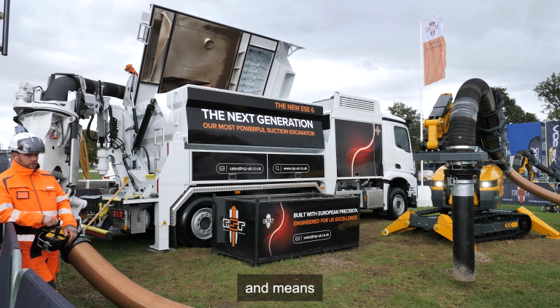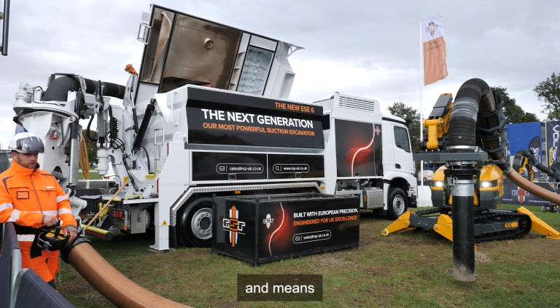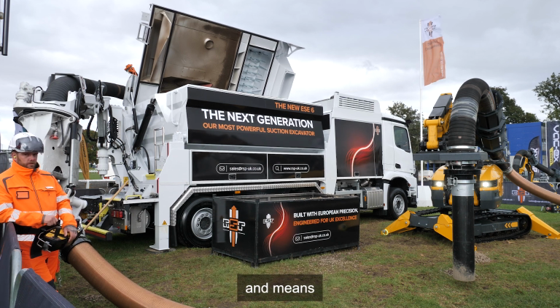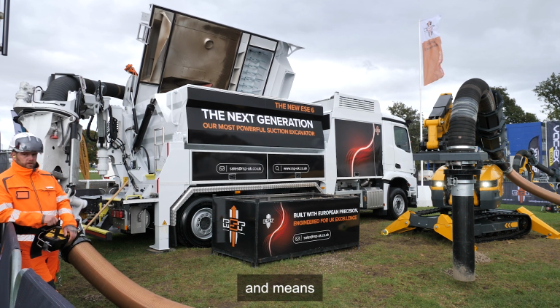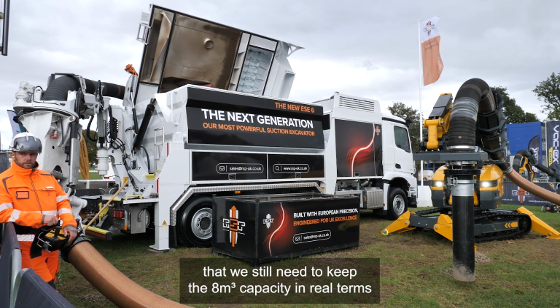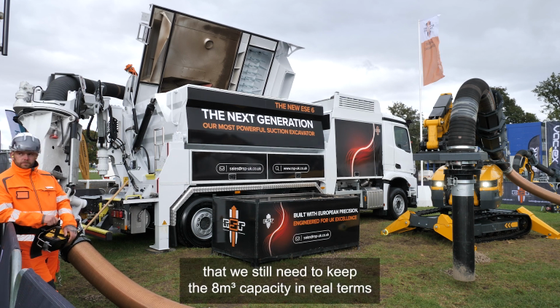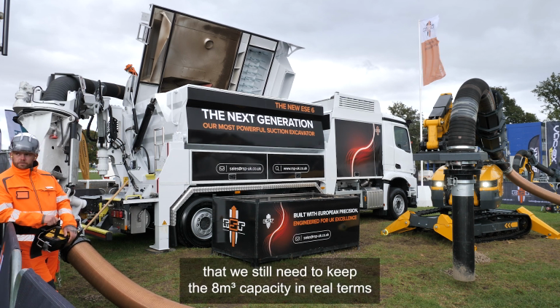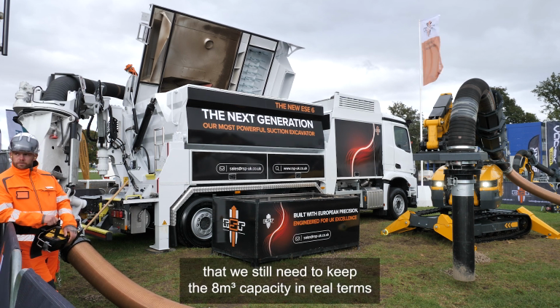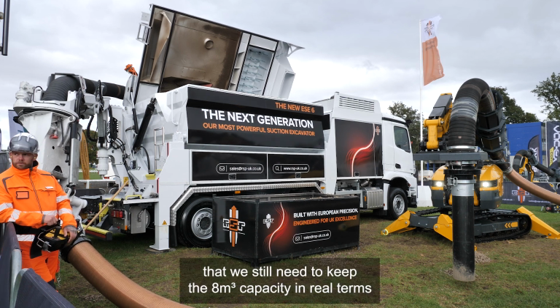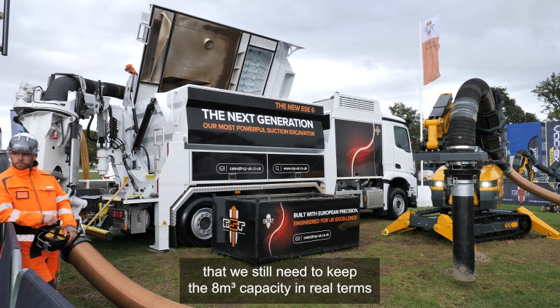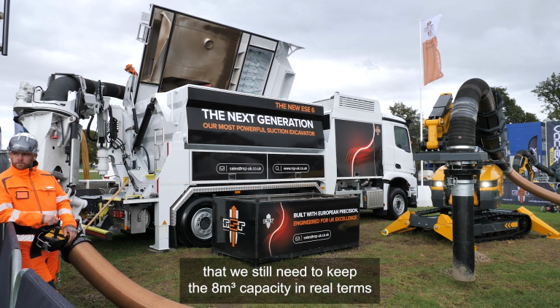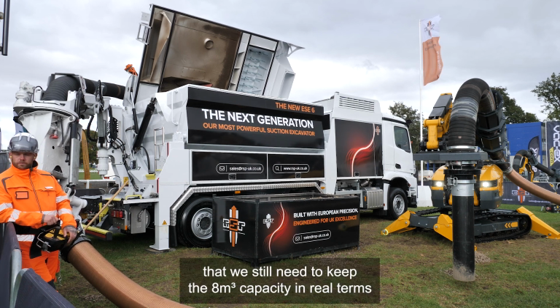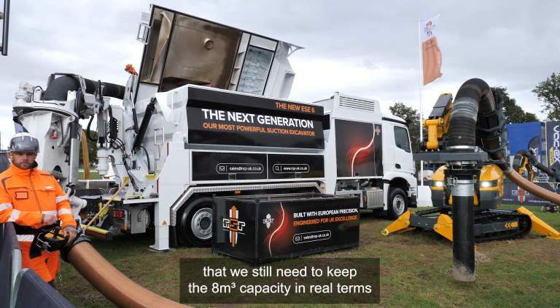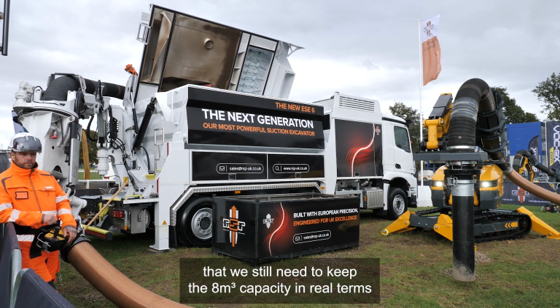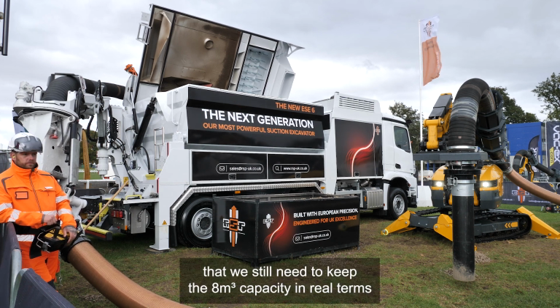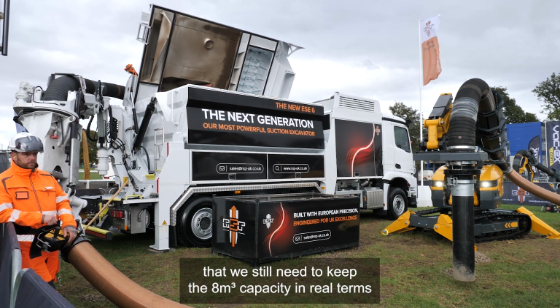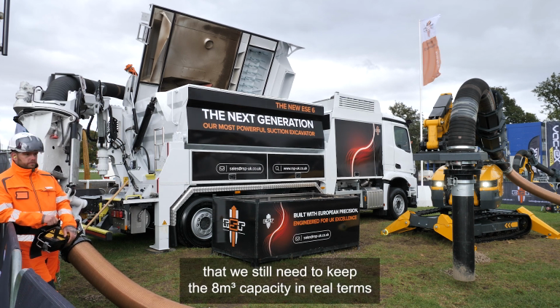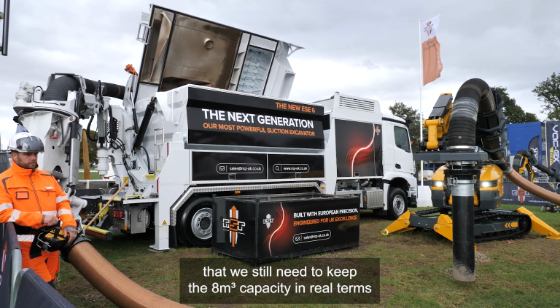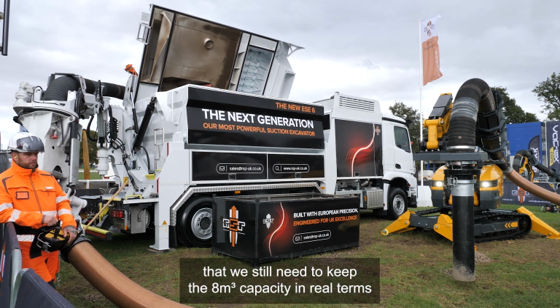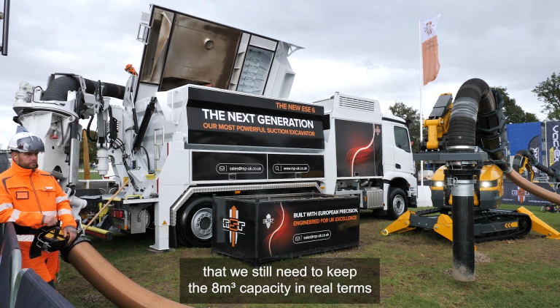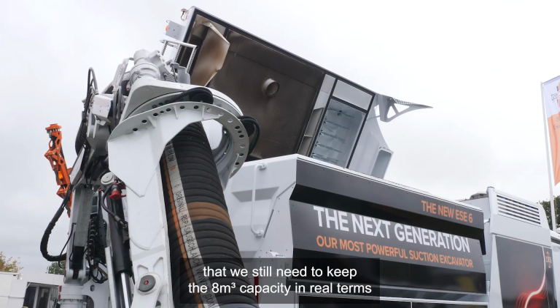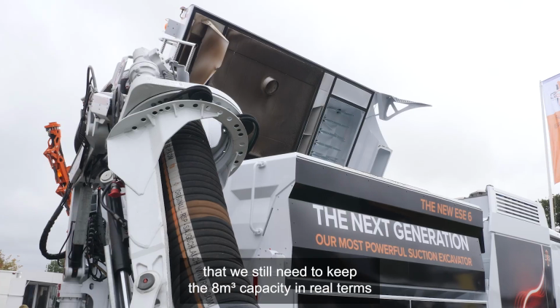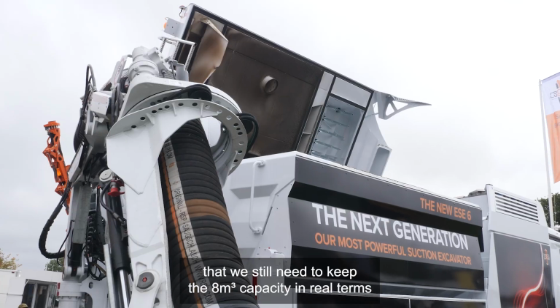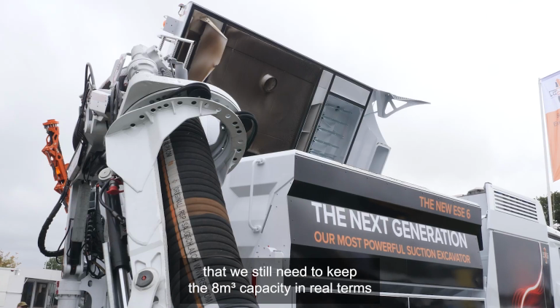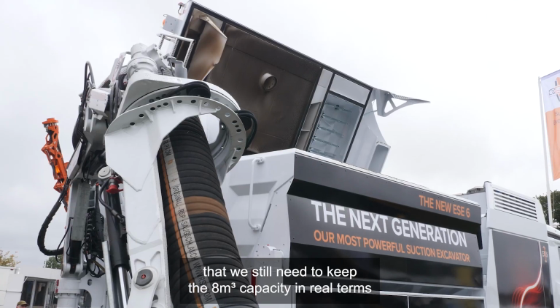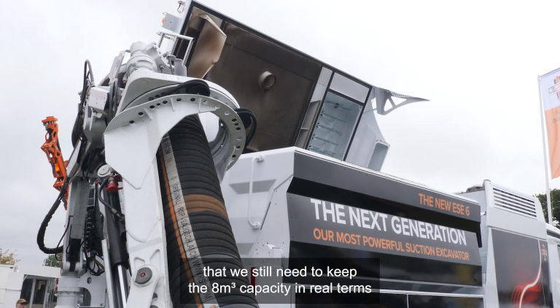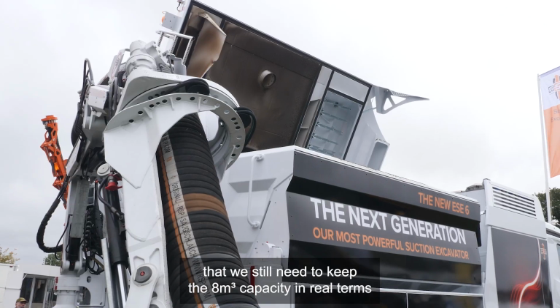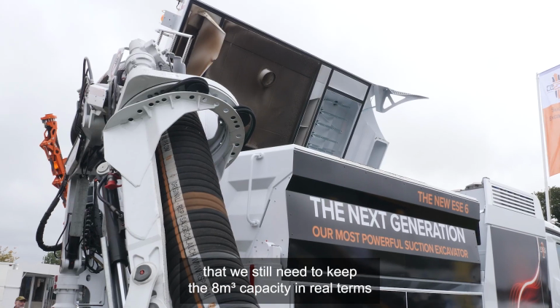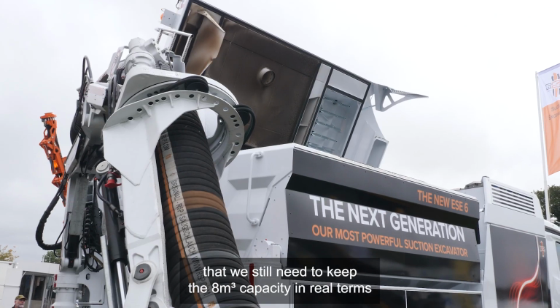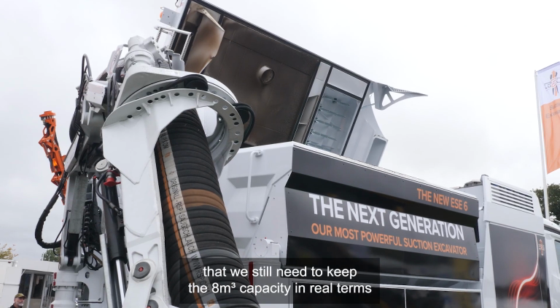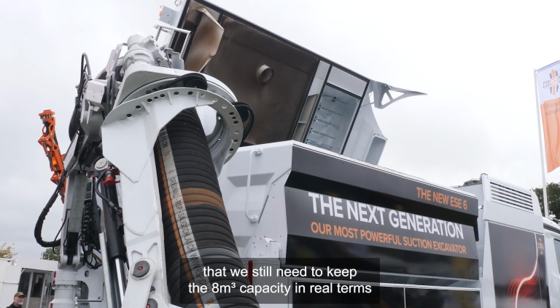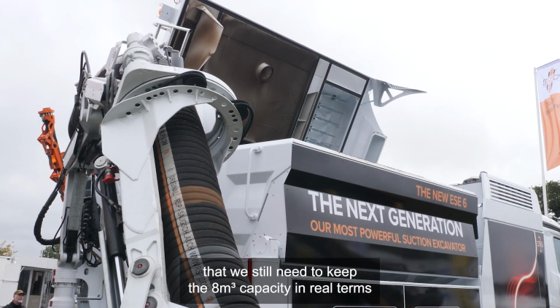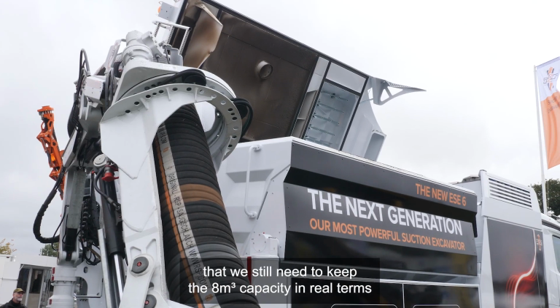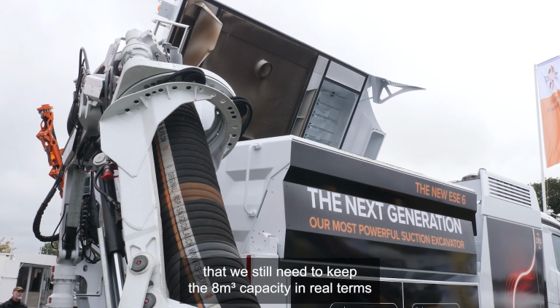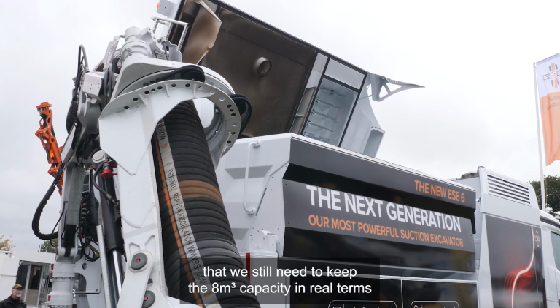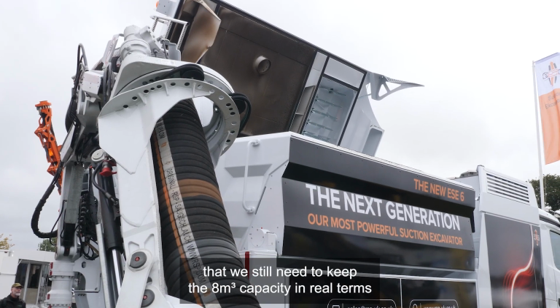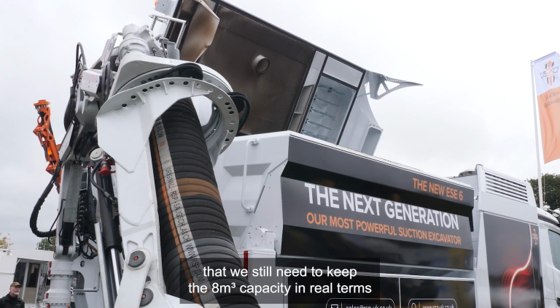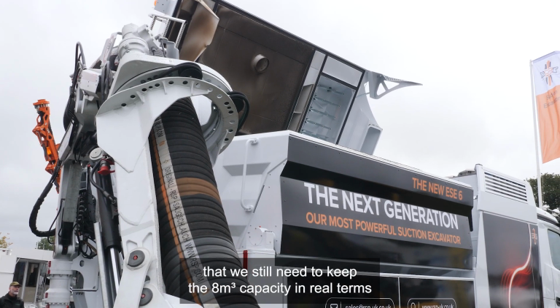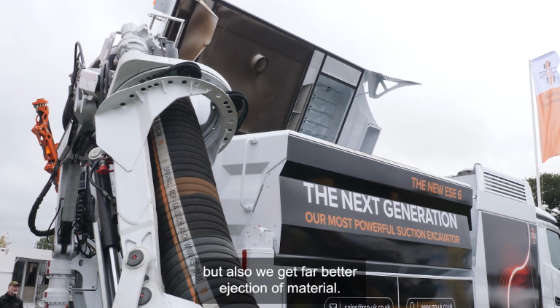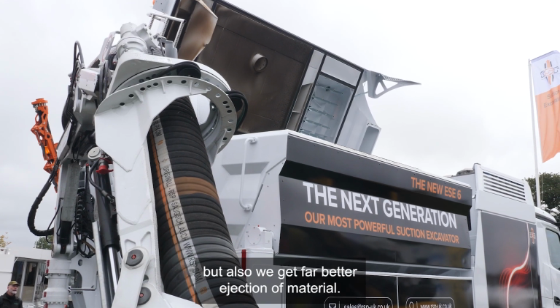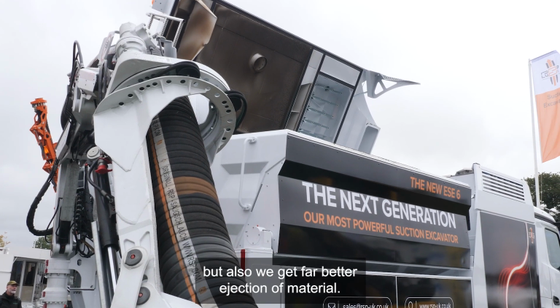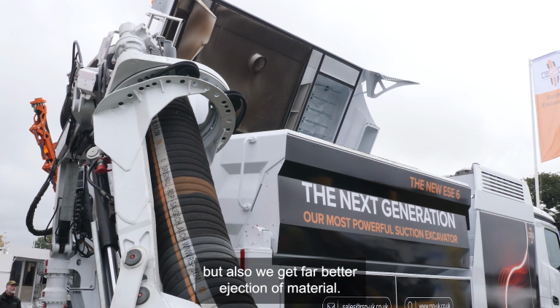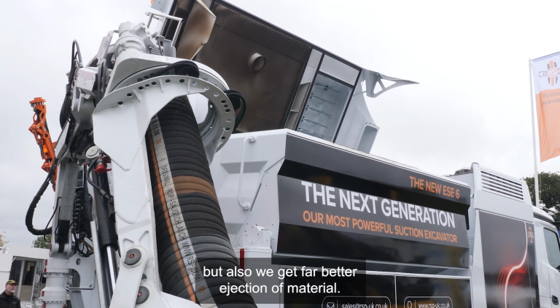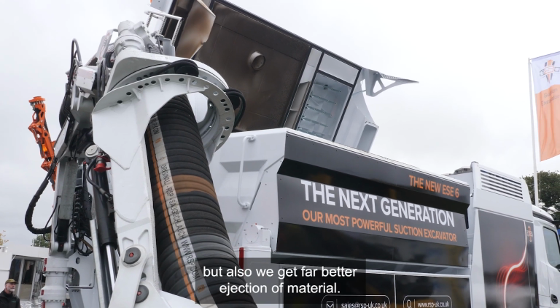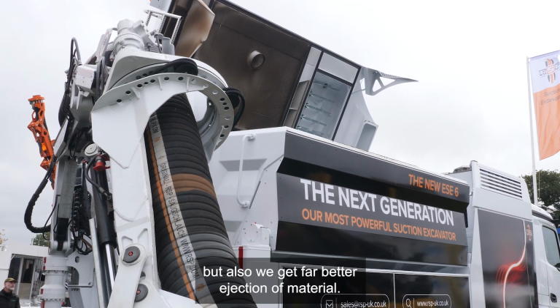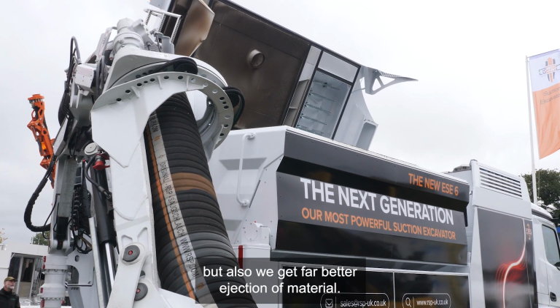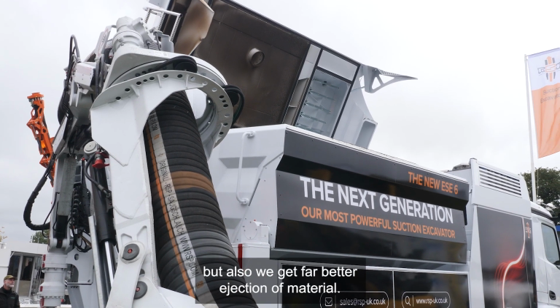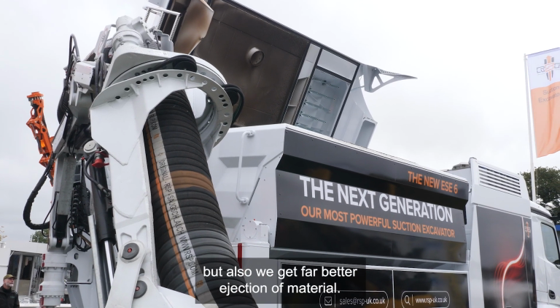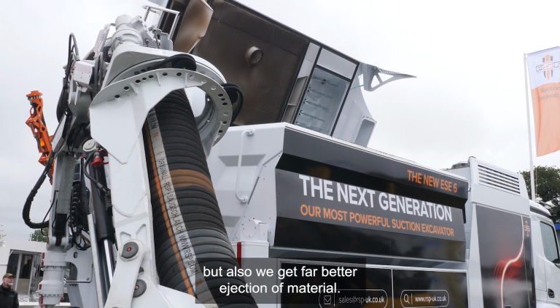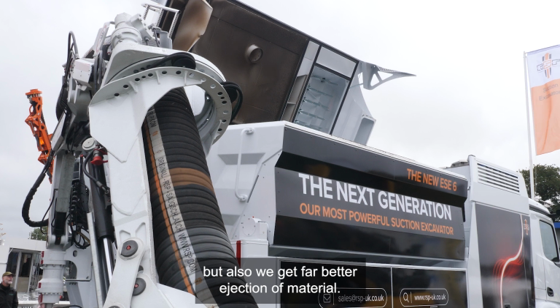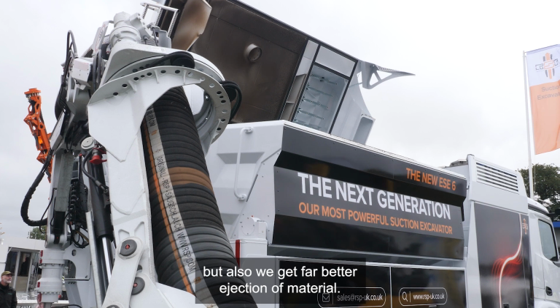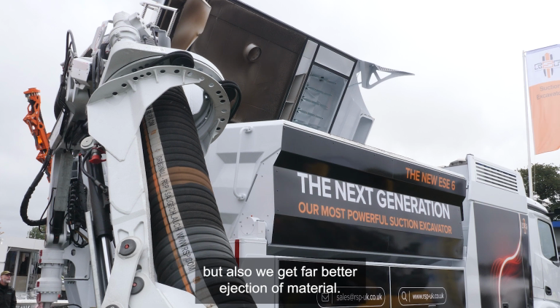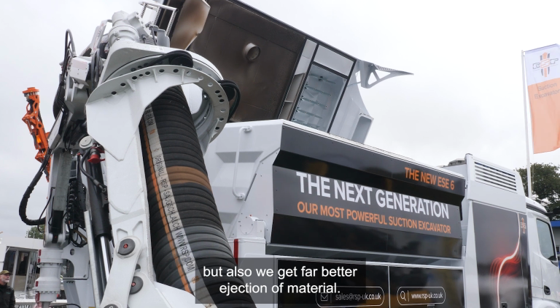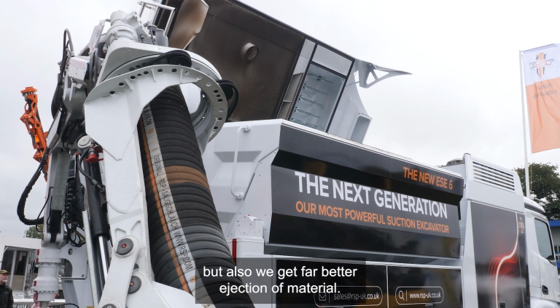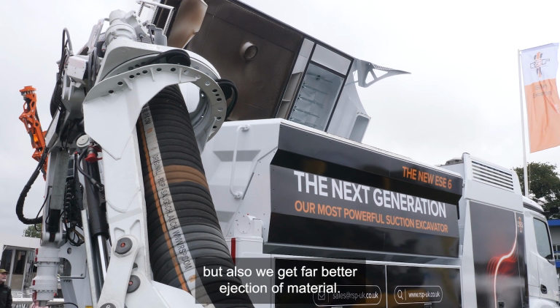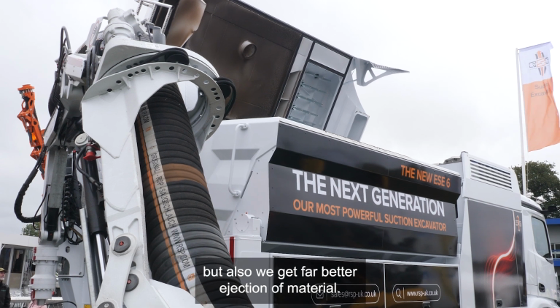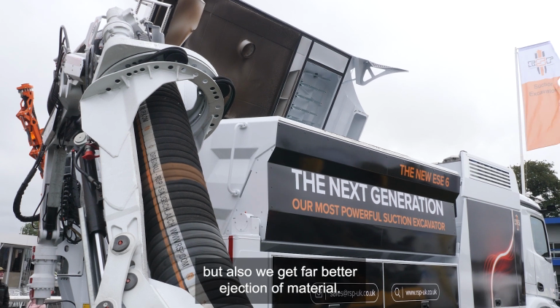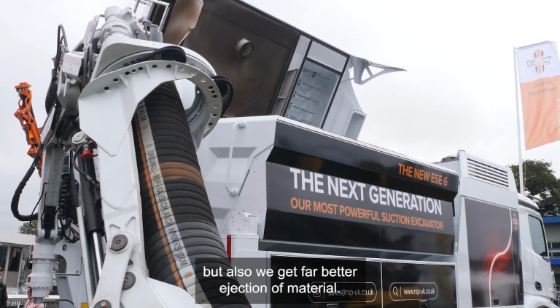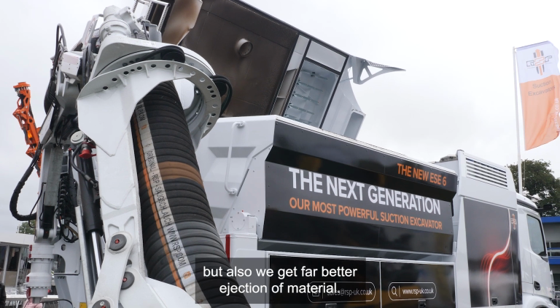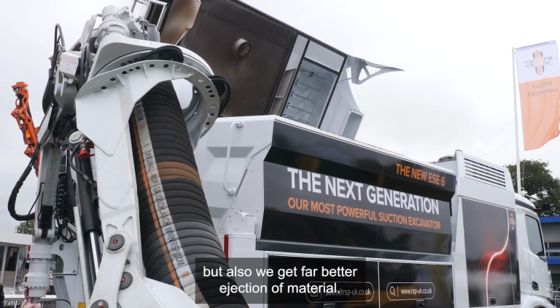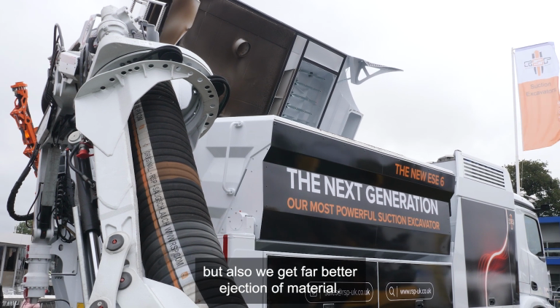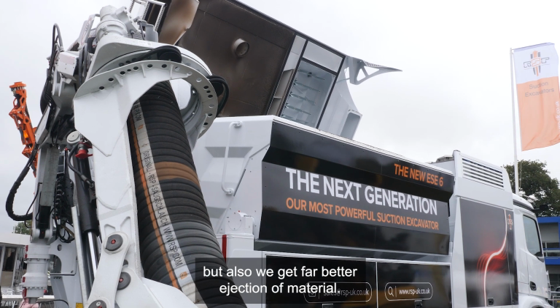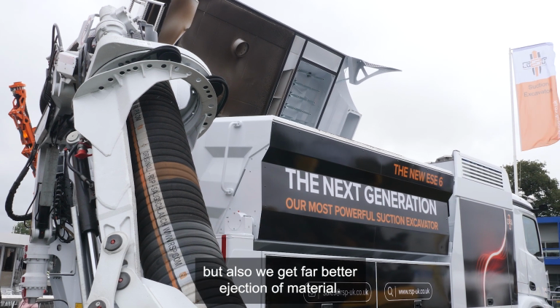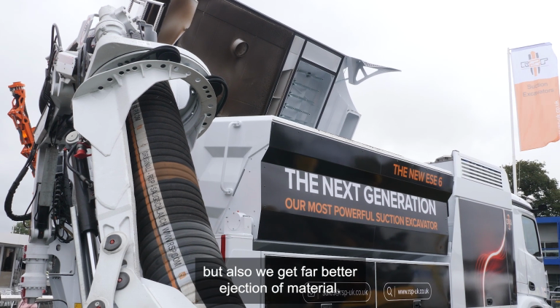We still keep the eight metre cube capacity in real terms, but we also get far better ejection of material.